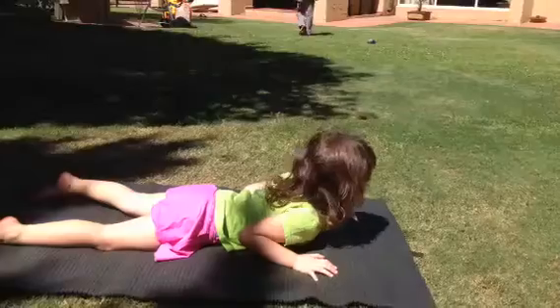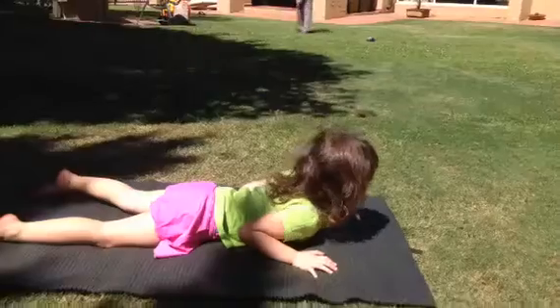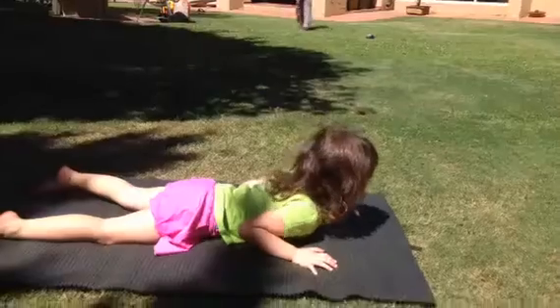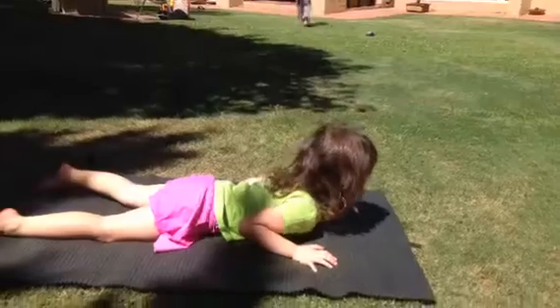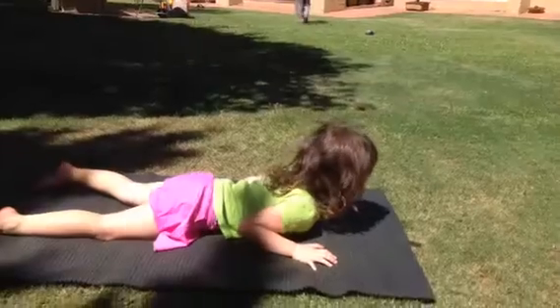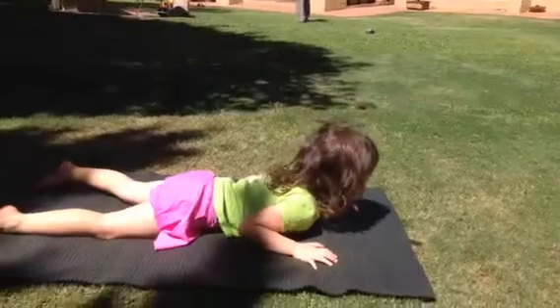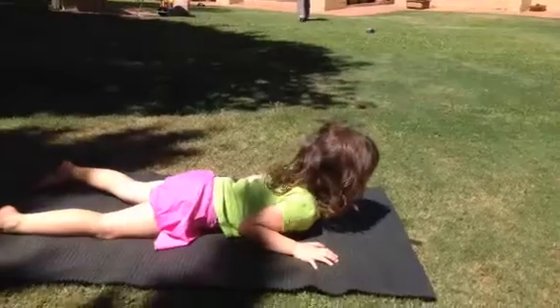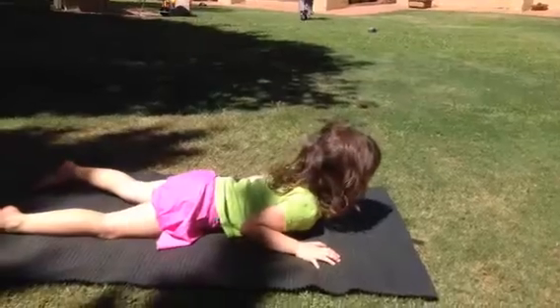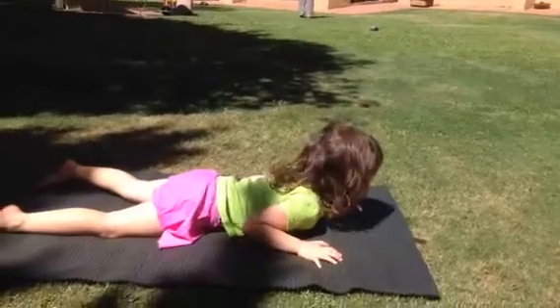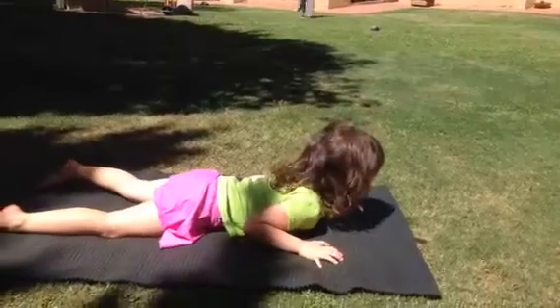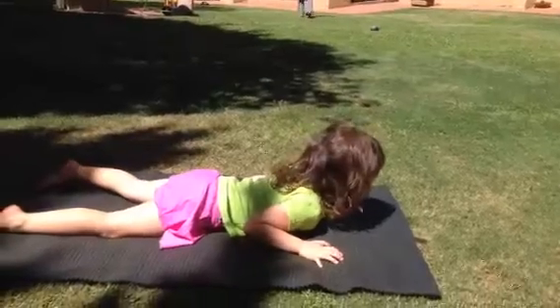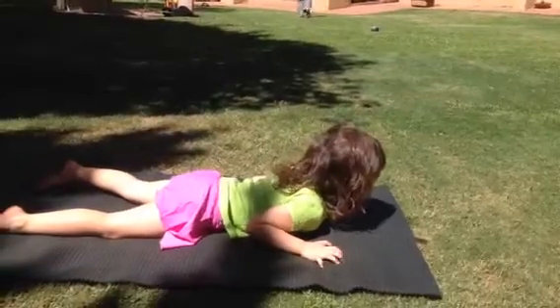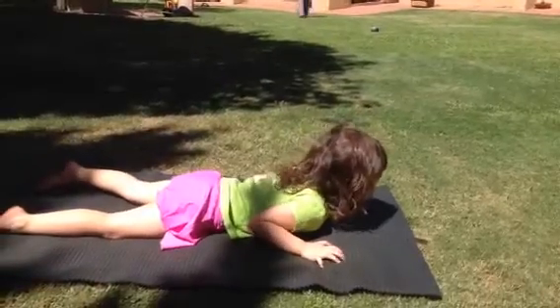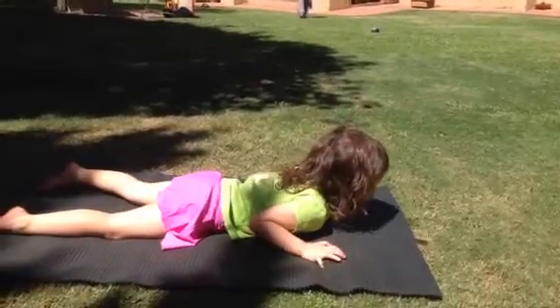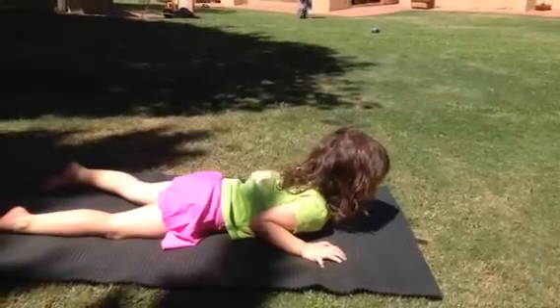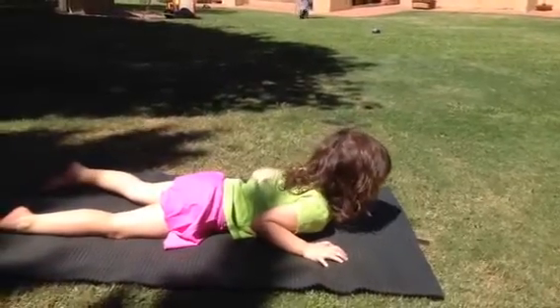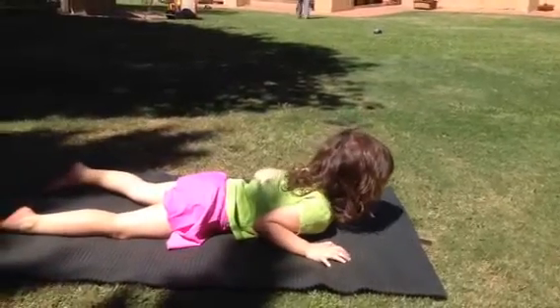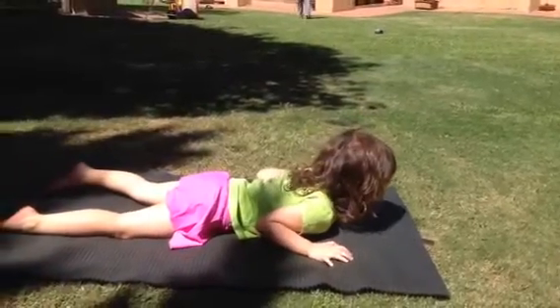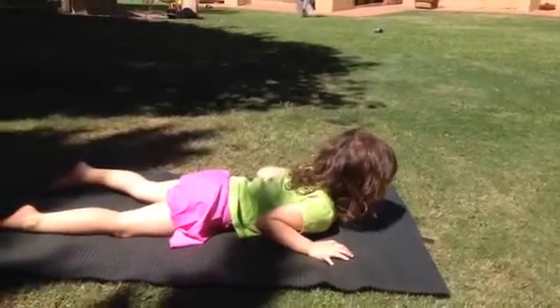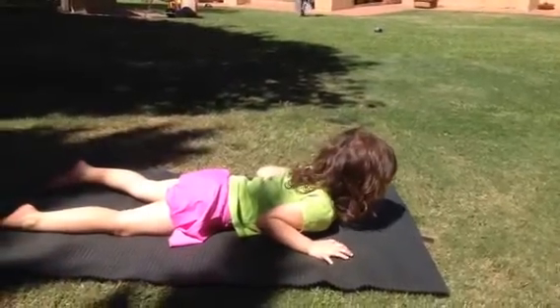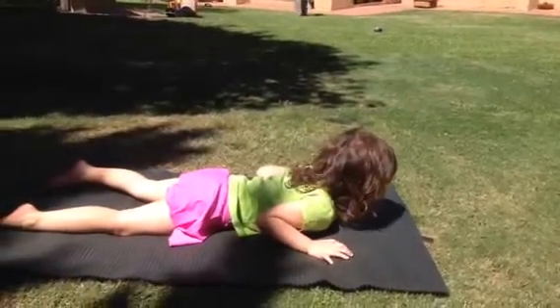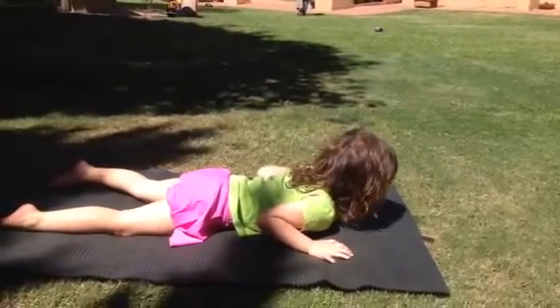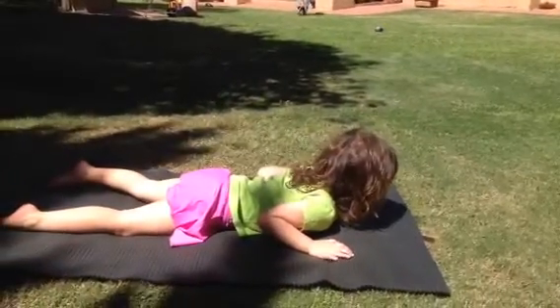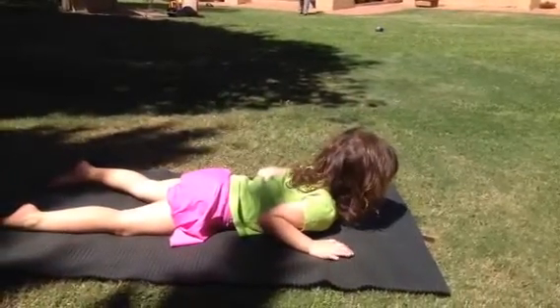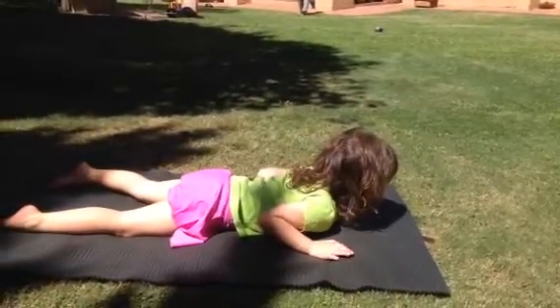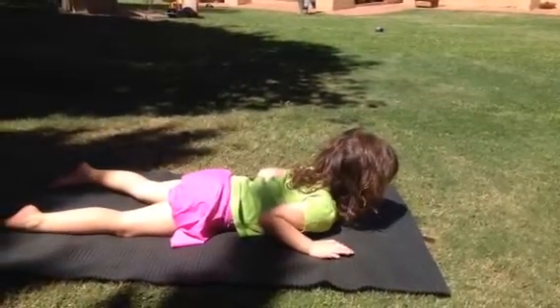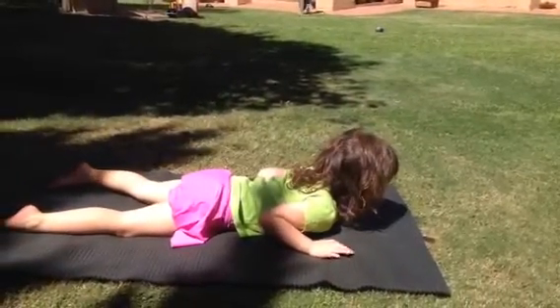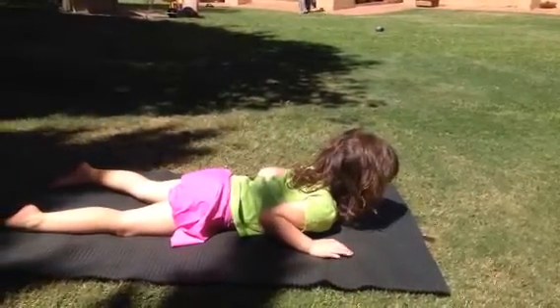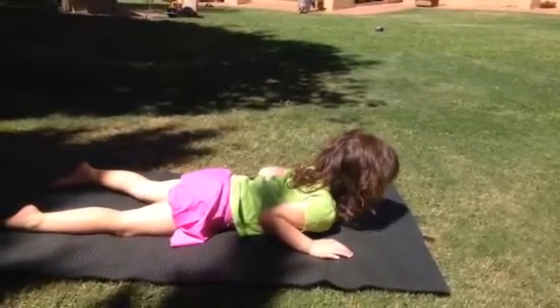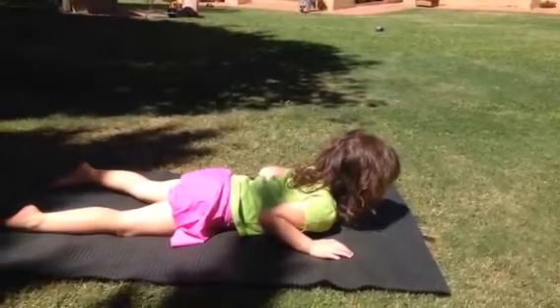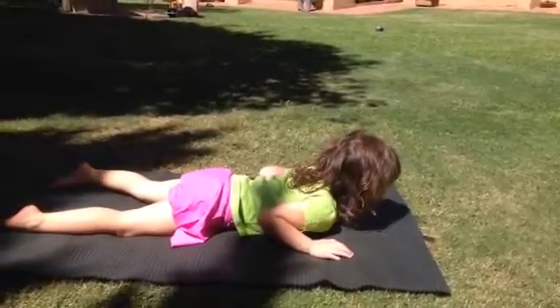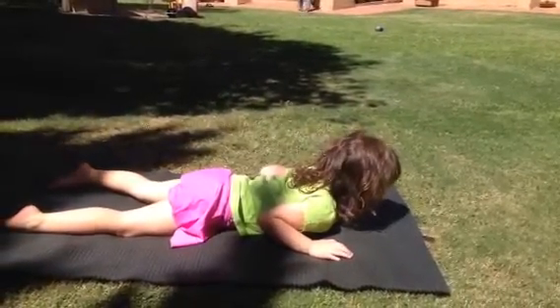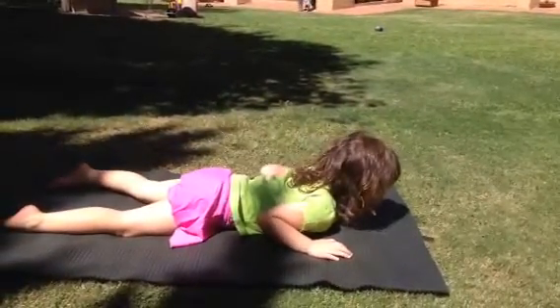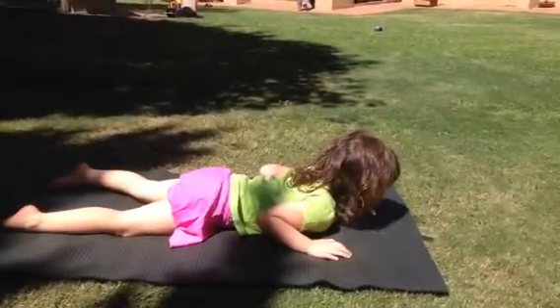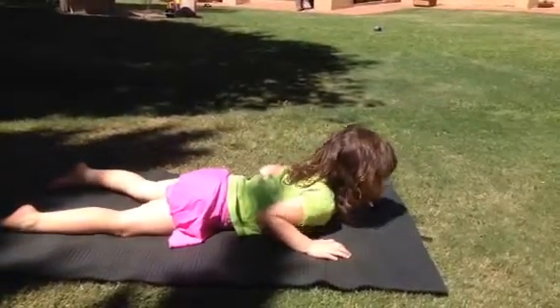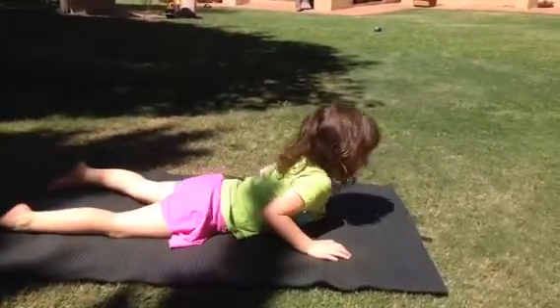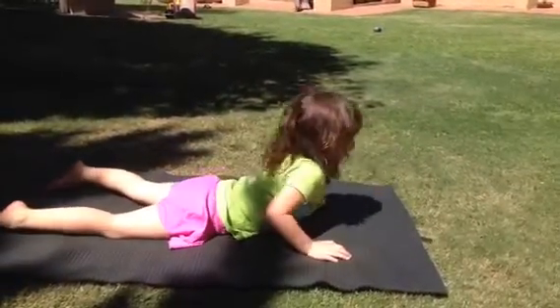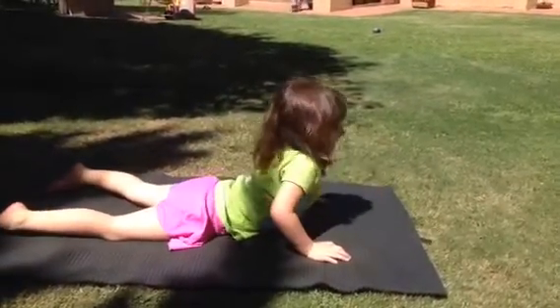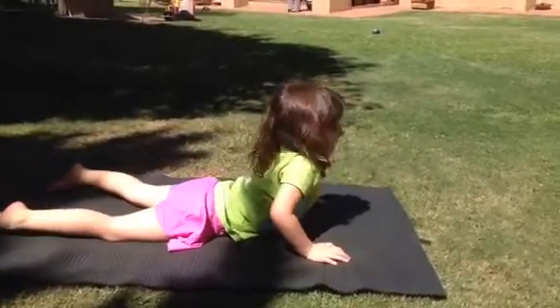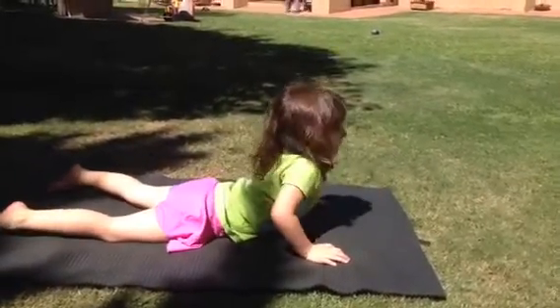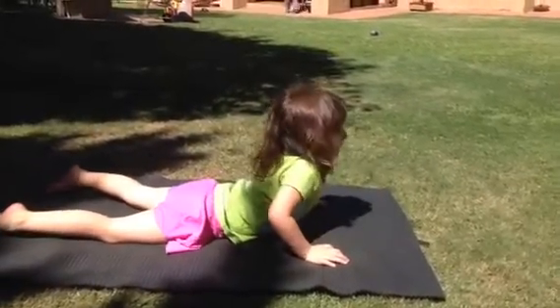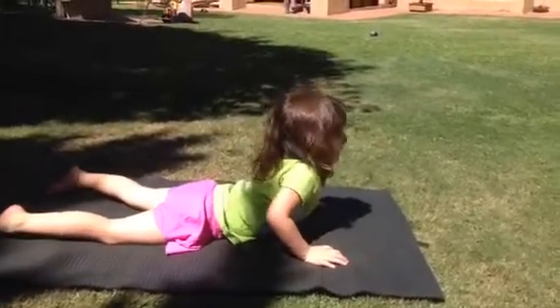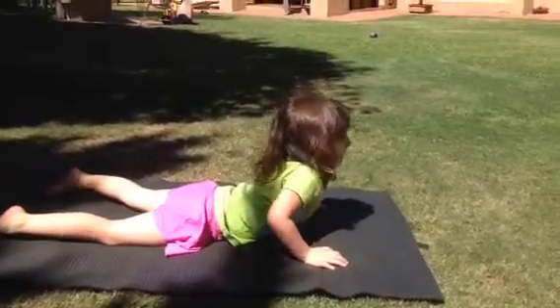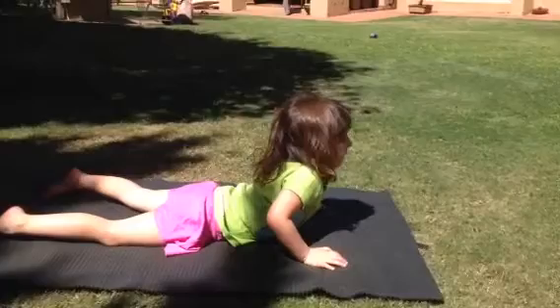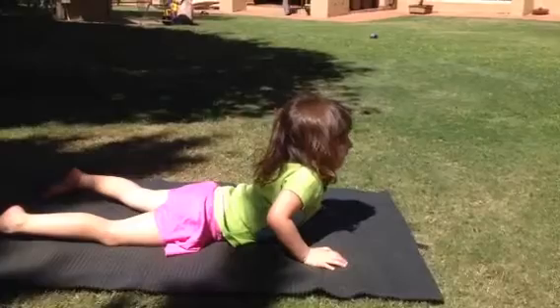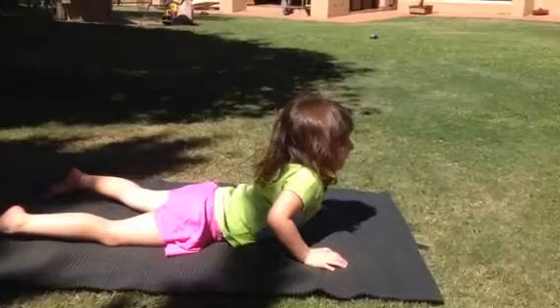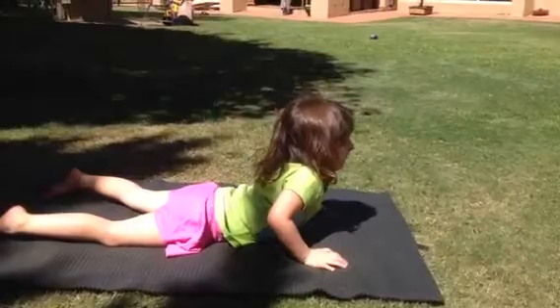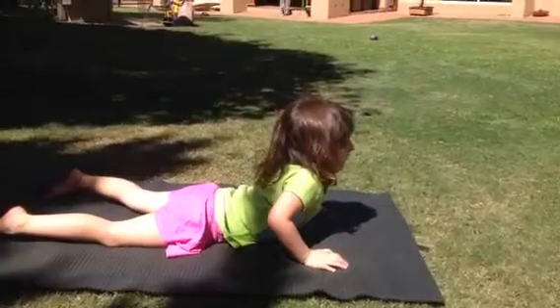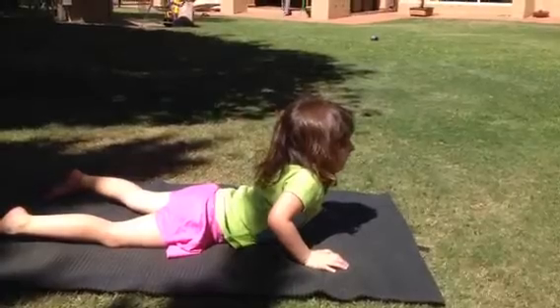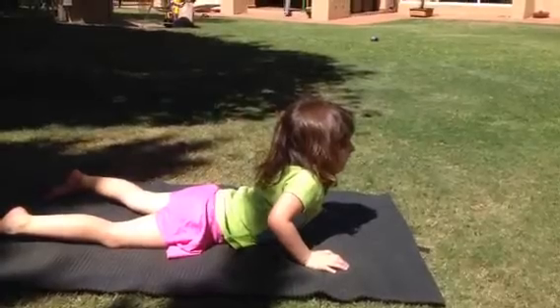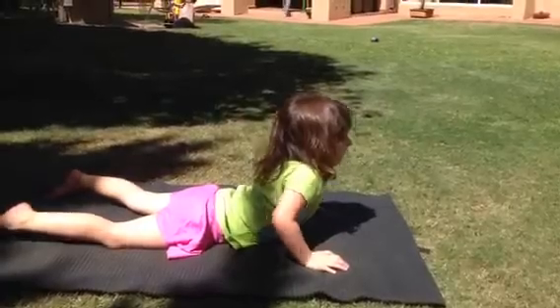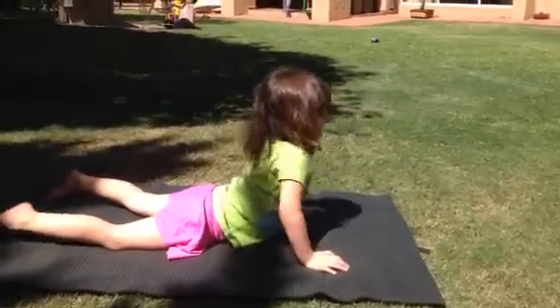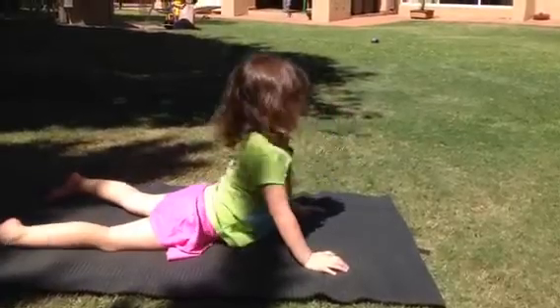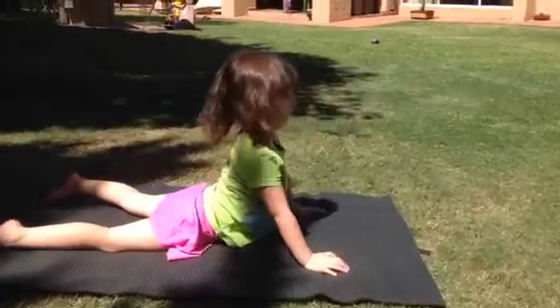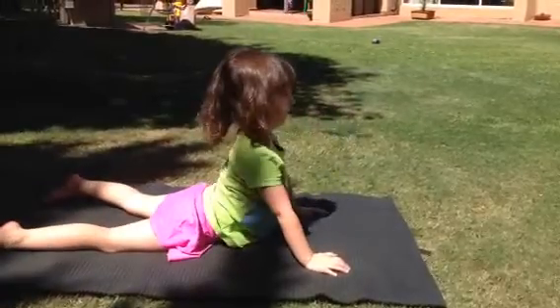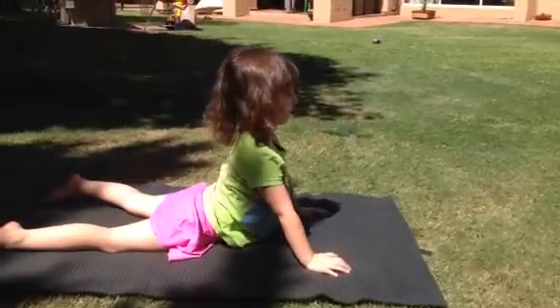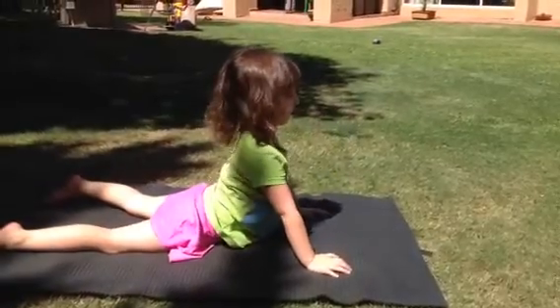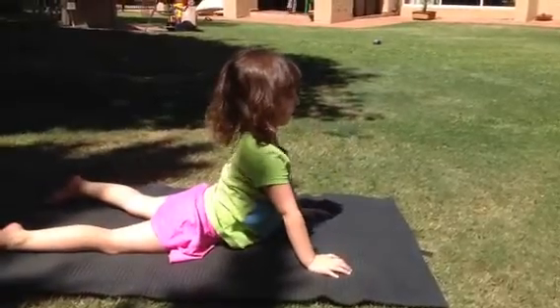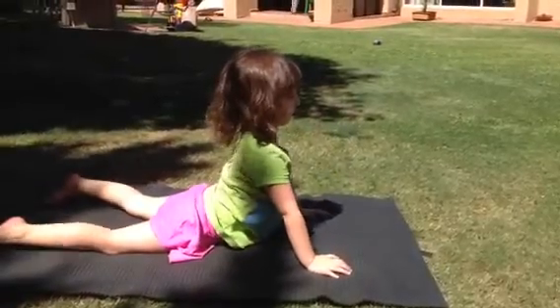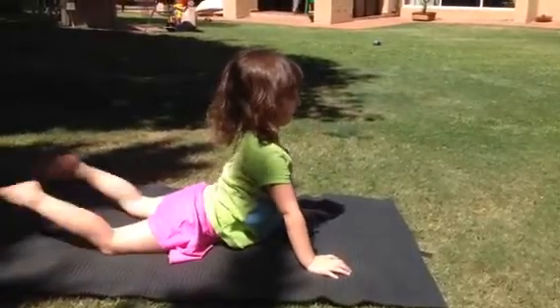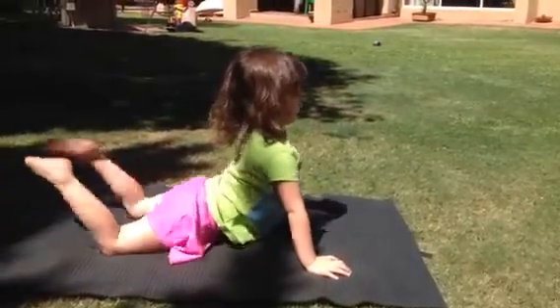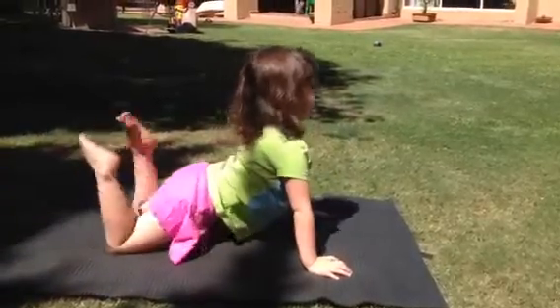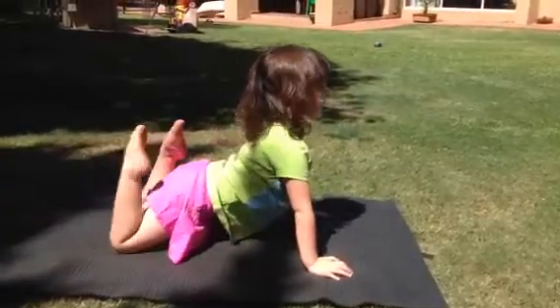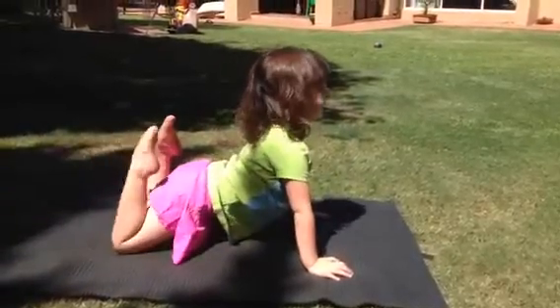Spread the snake pose. Lie flat on your tummy. Go into baby snake. Good. Big snake. Snake with the tail.